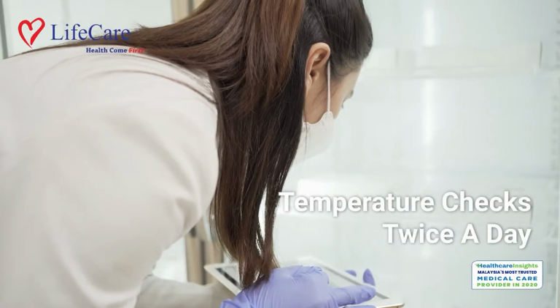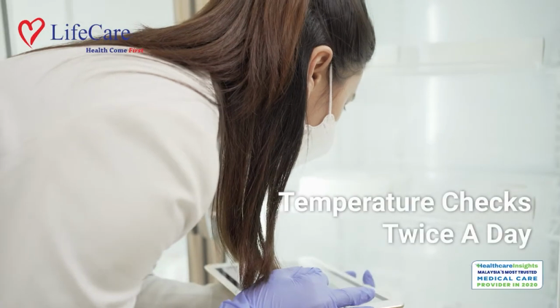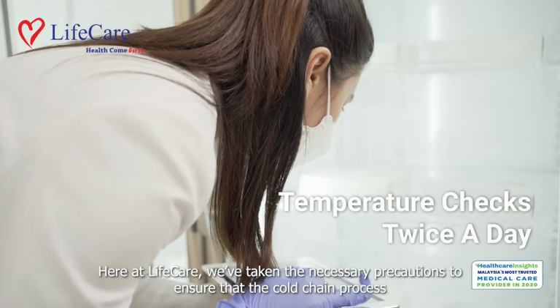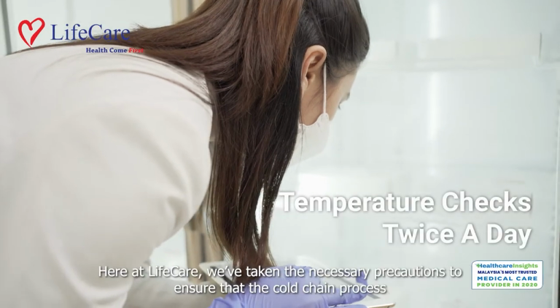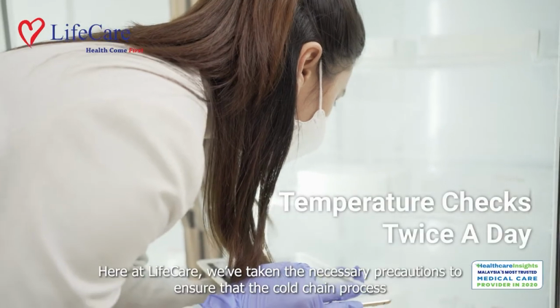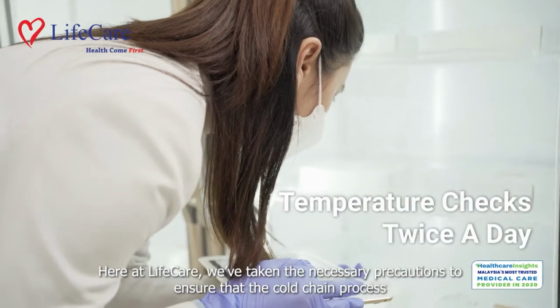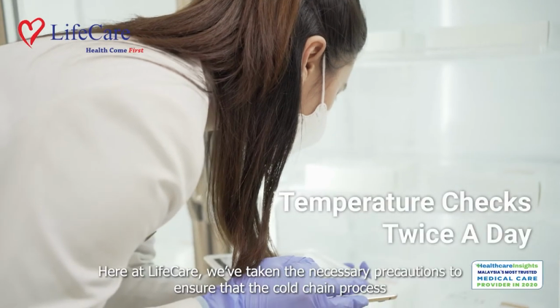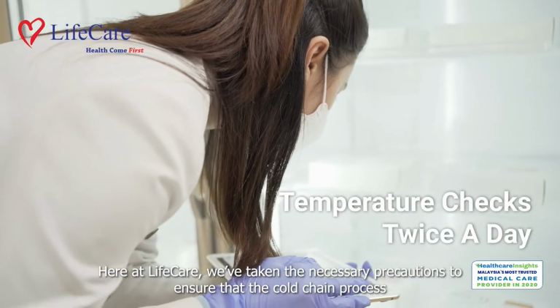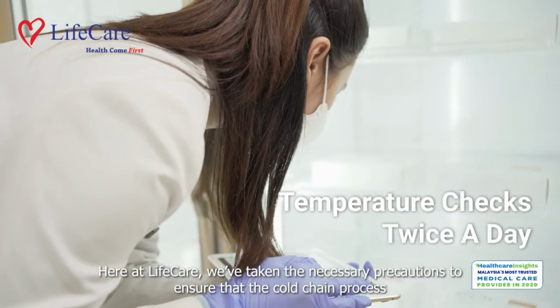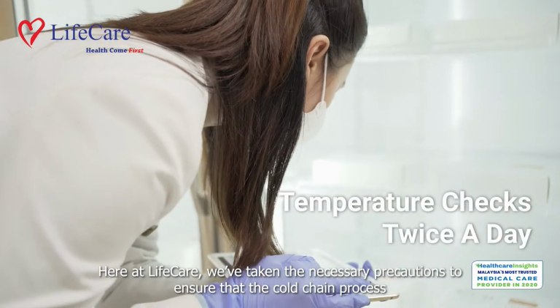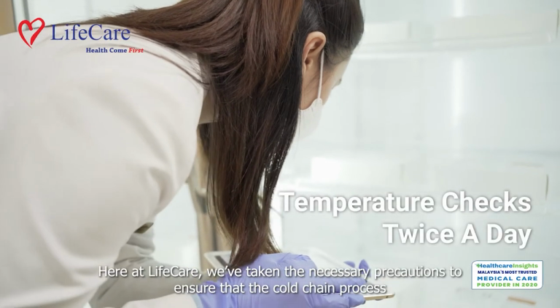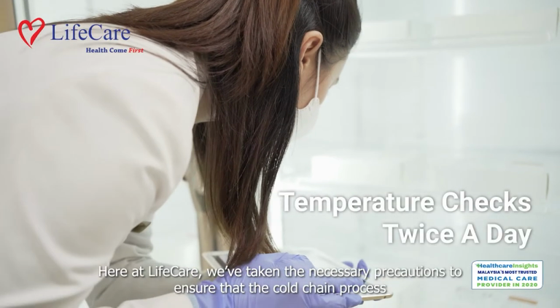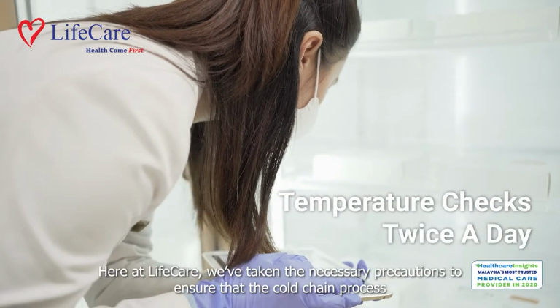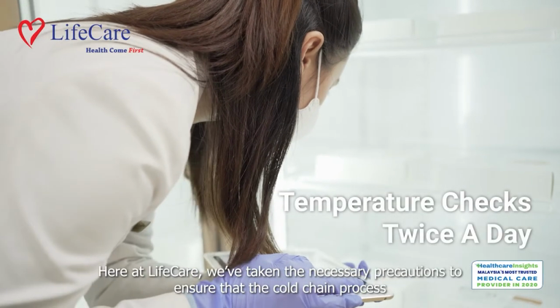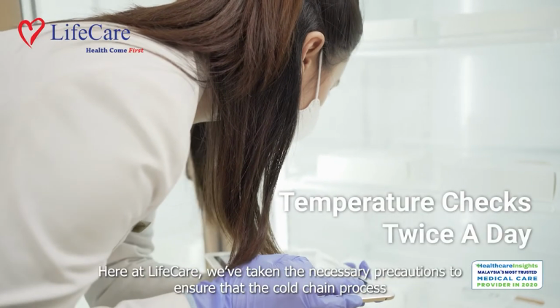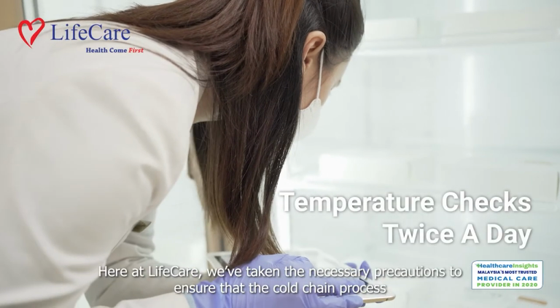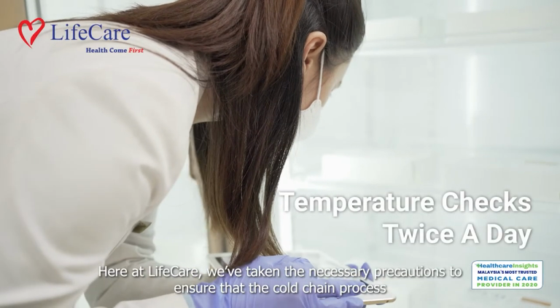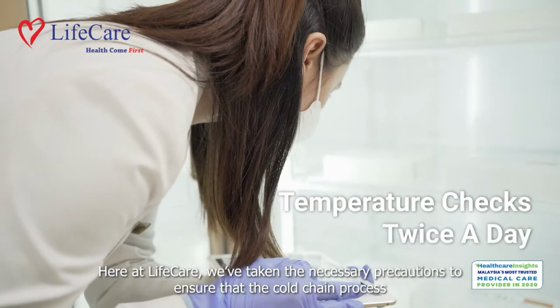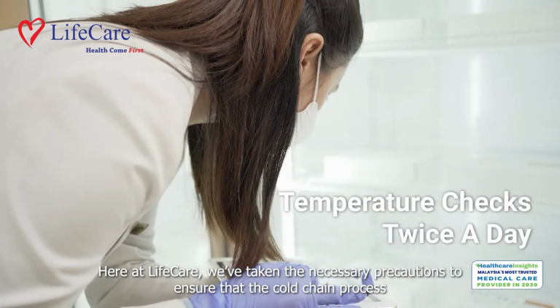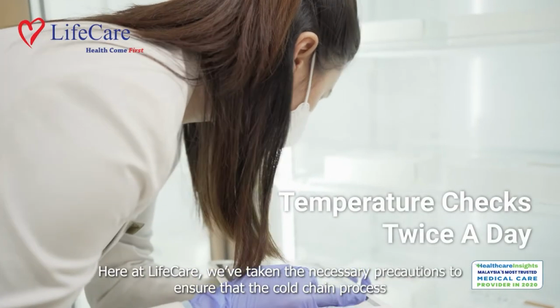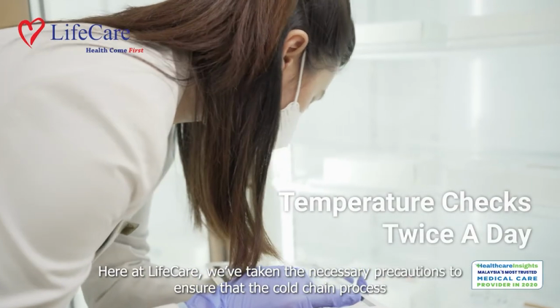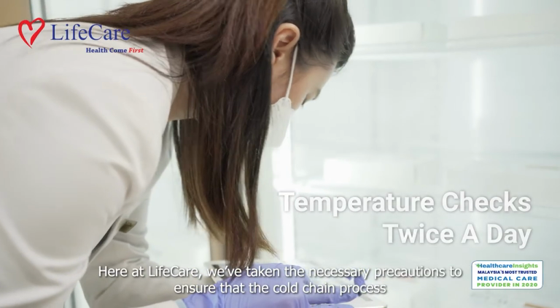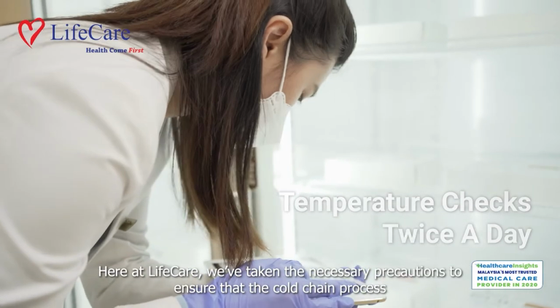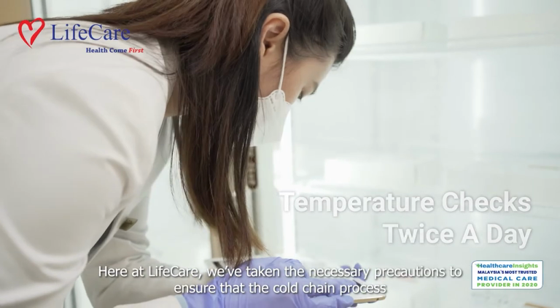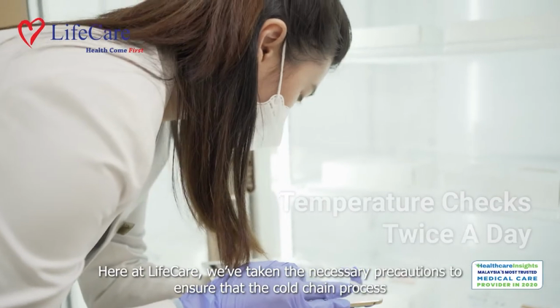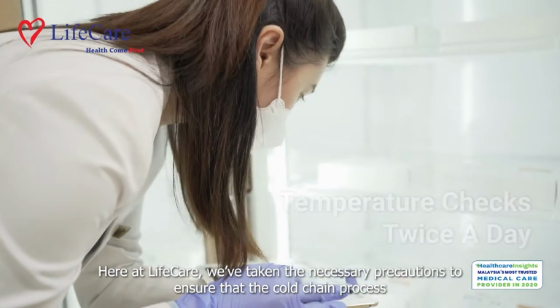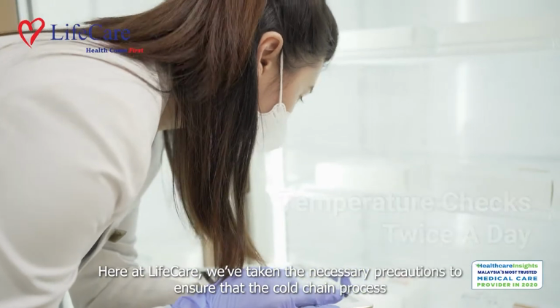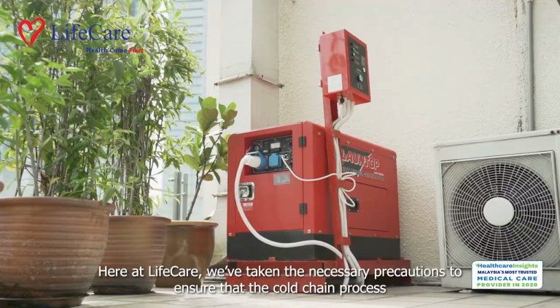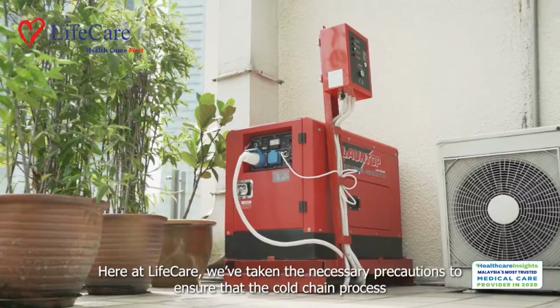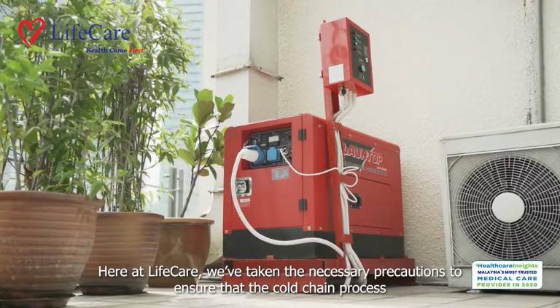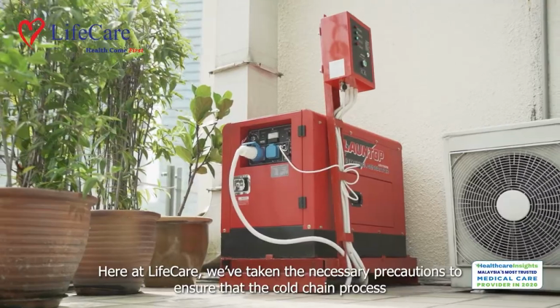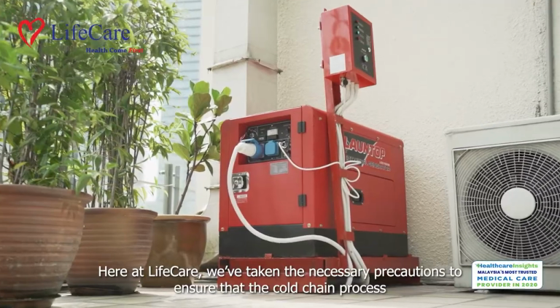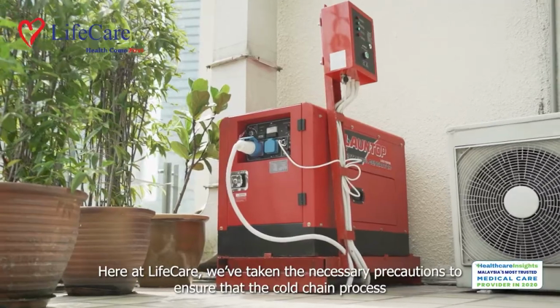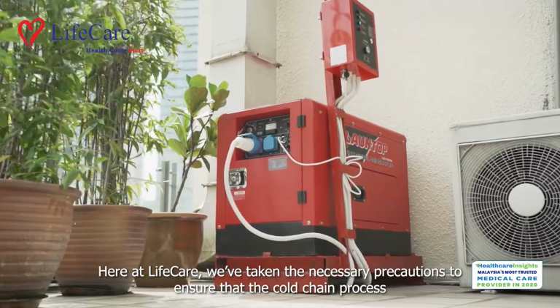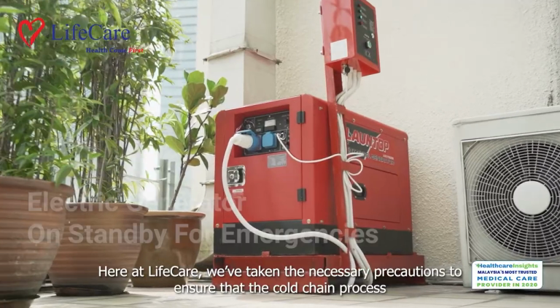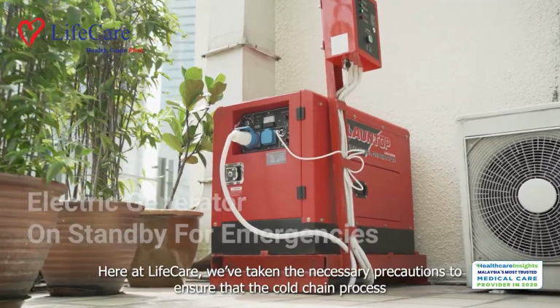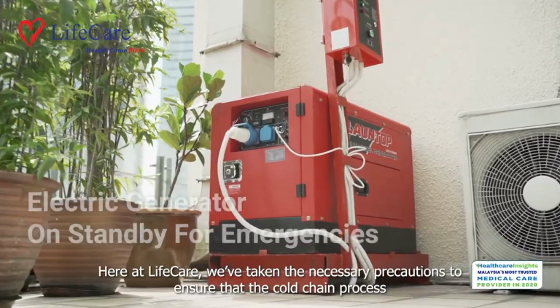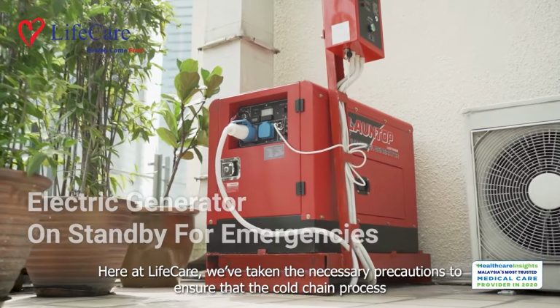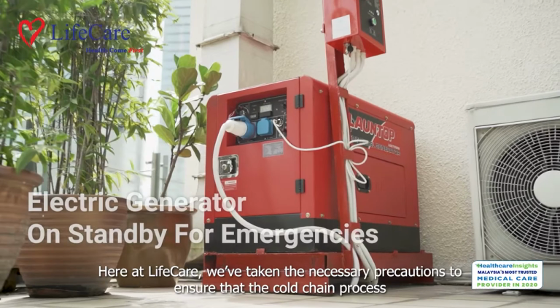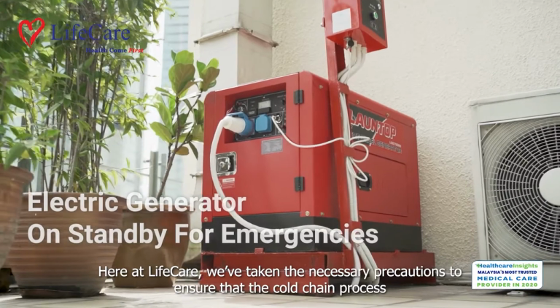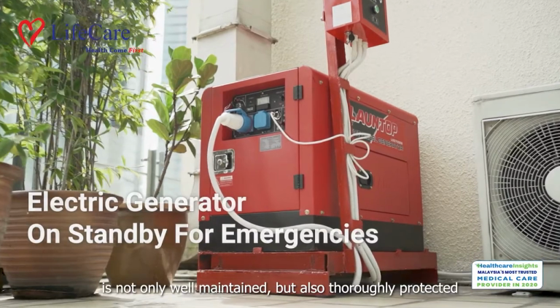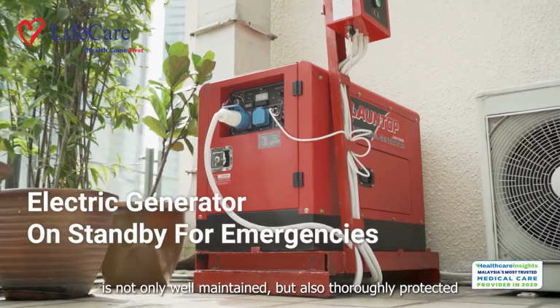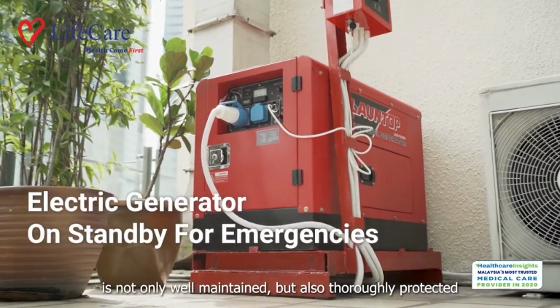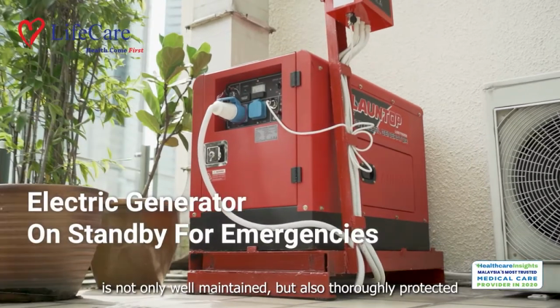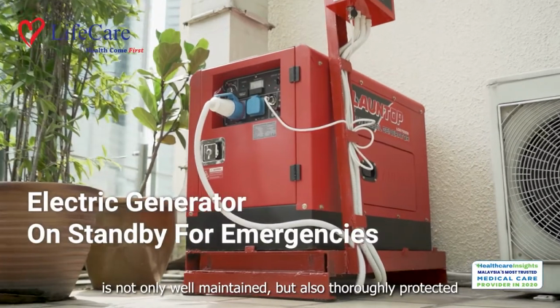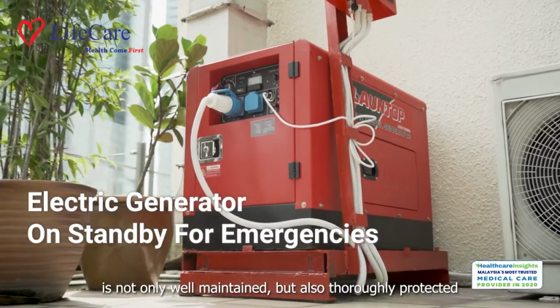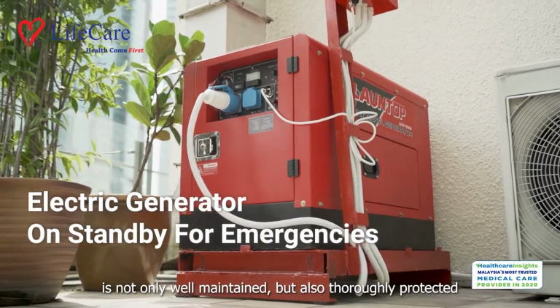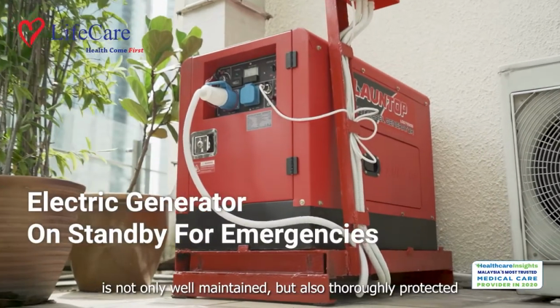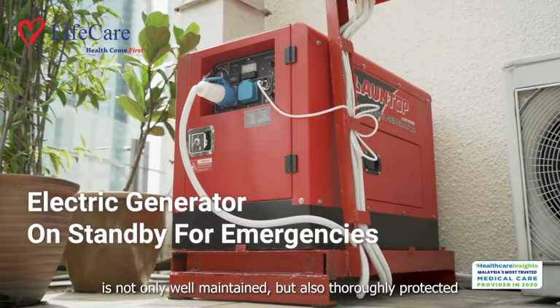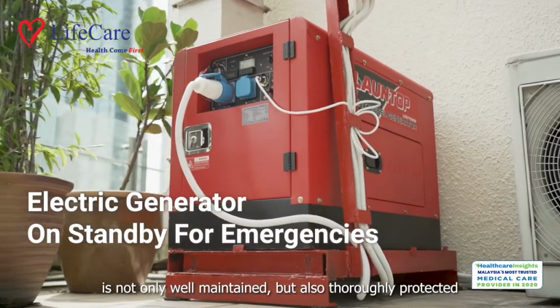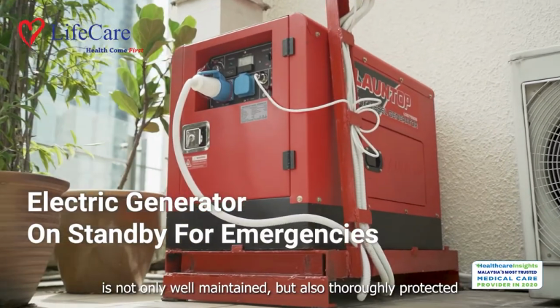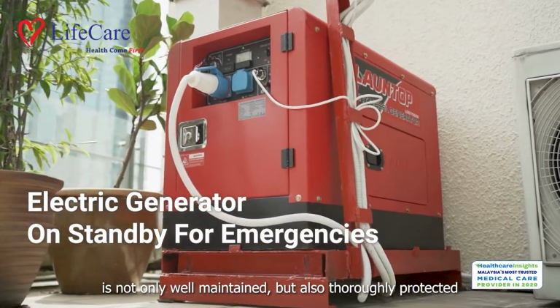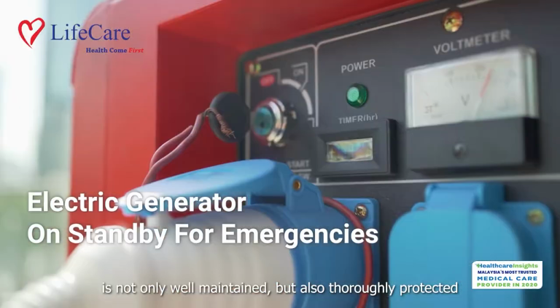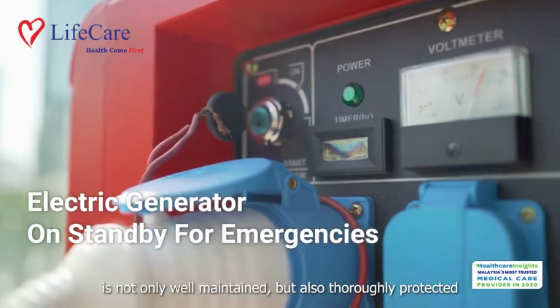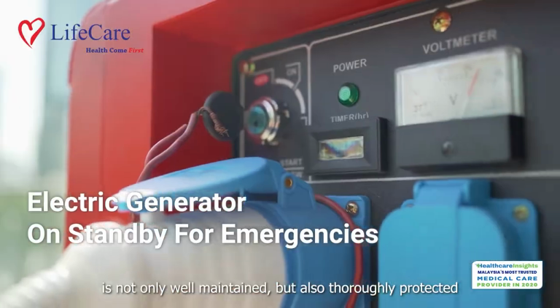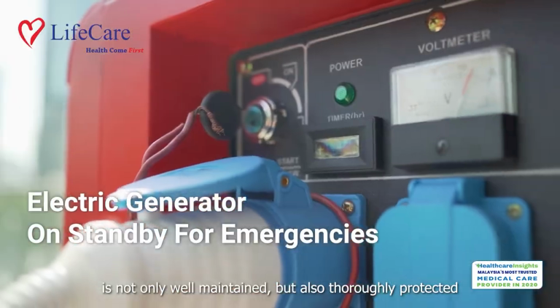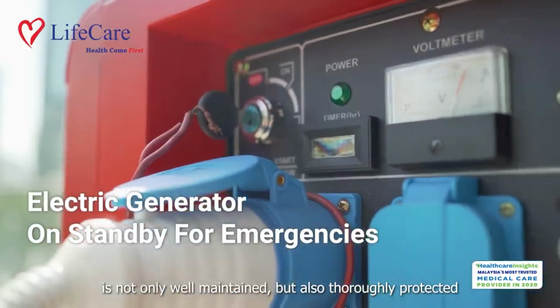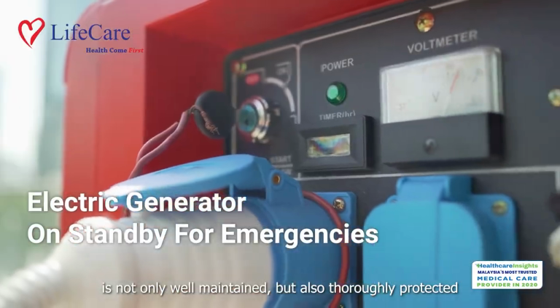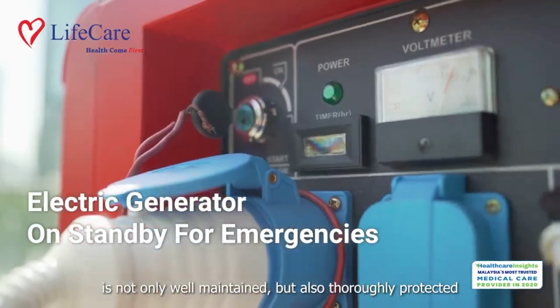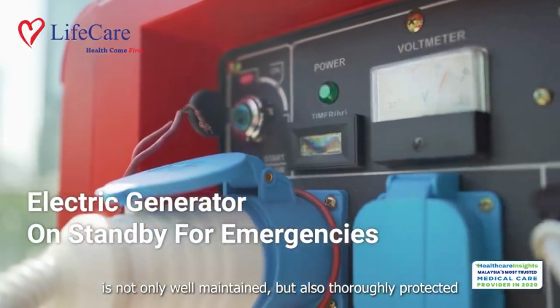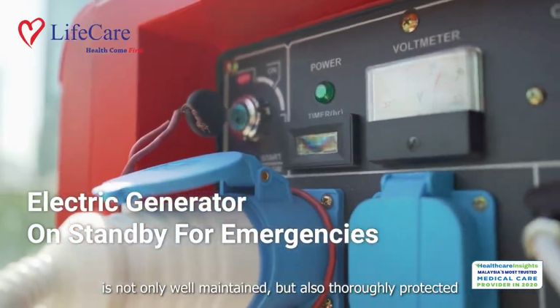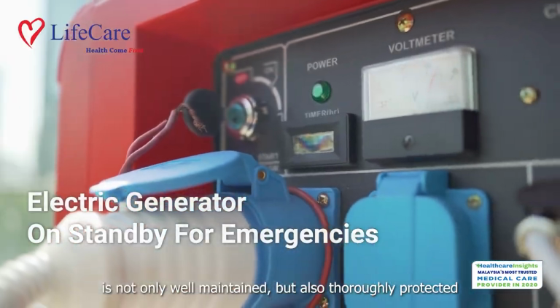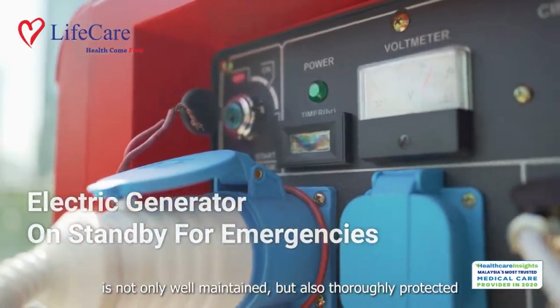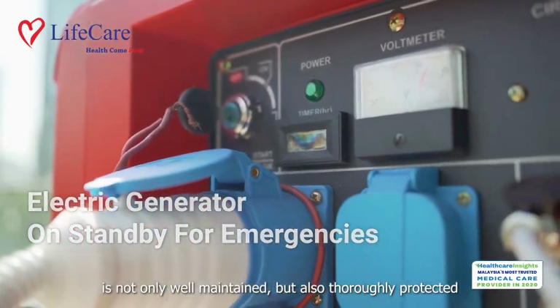Here at Lifecare, we've taken the necessary precautions to ensure that the cold chain process is not only well maintained but also thoroughly protected.